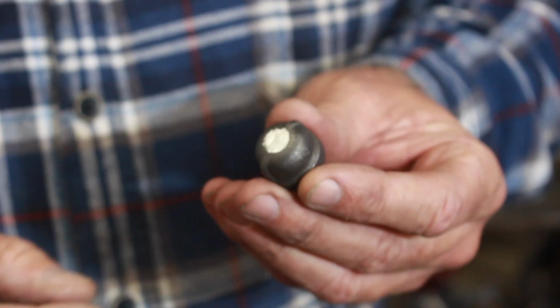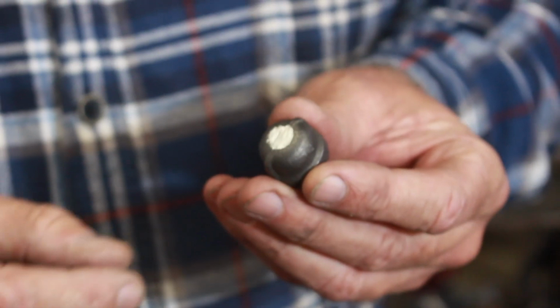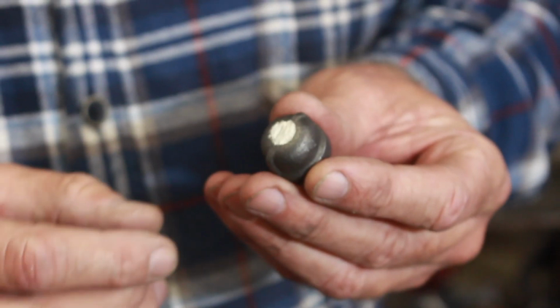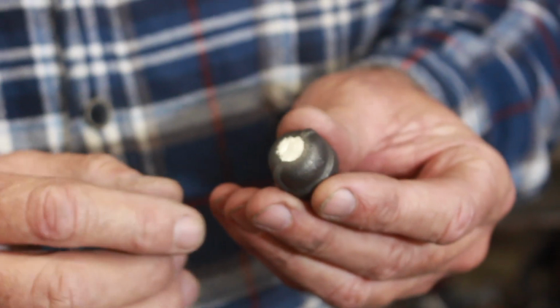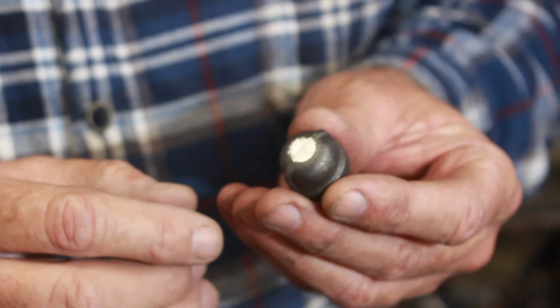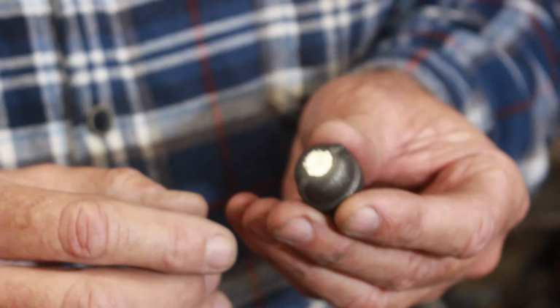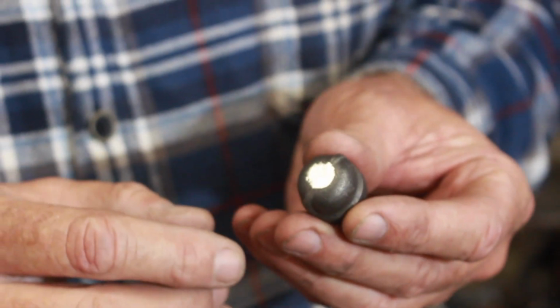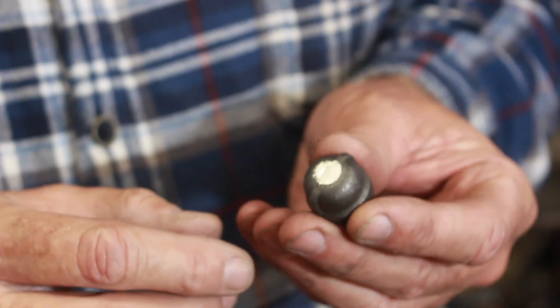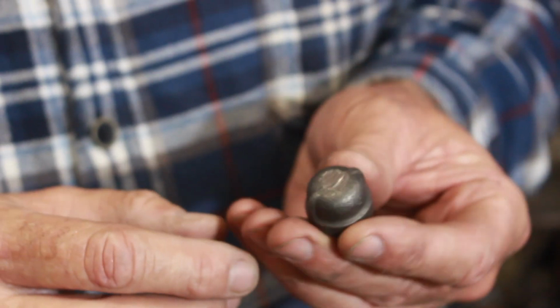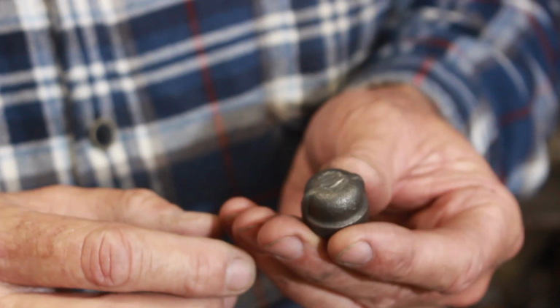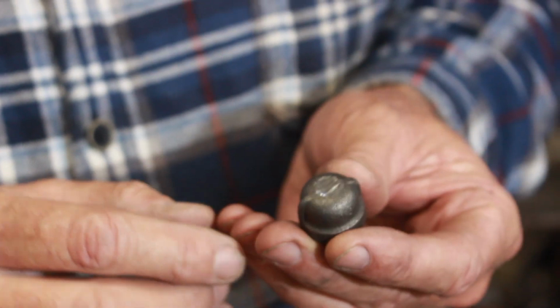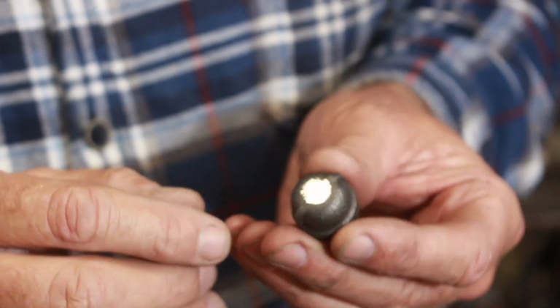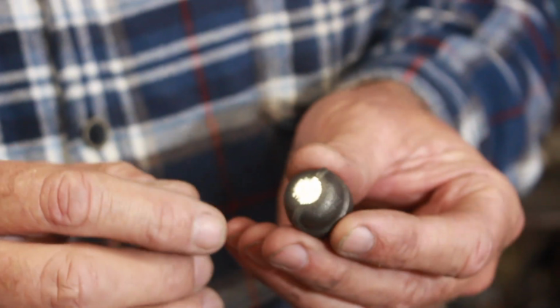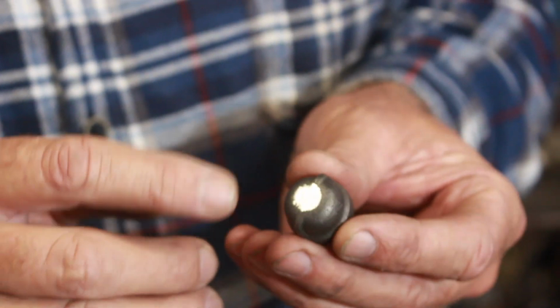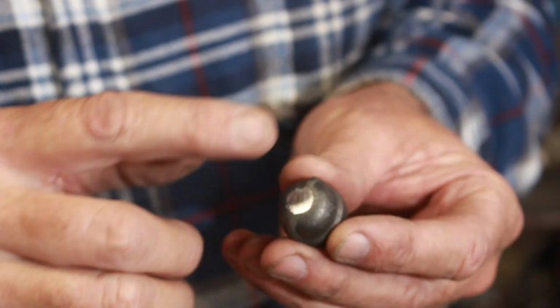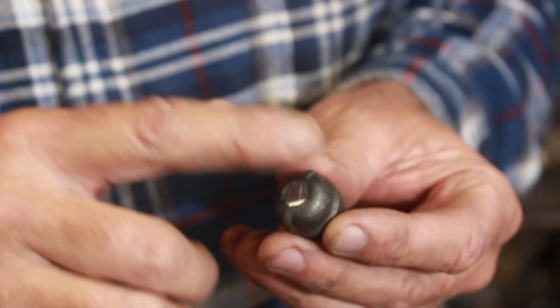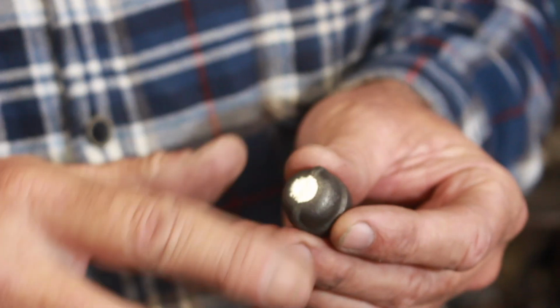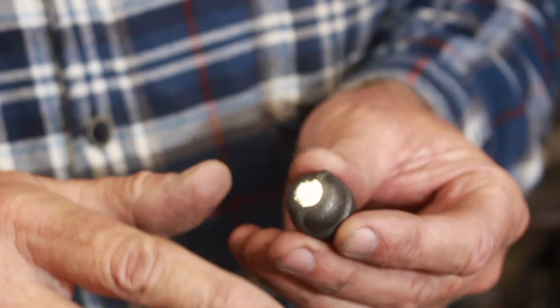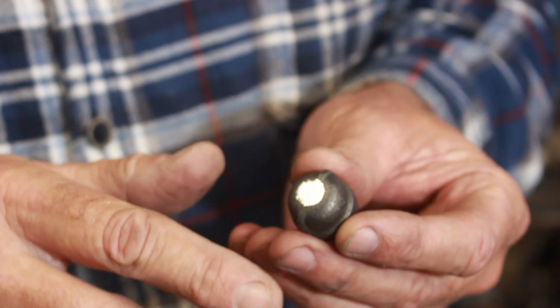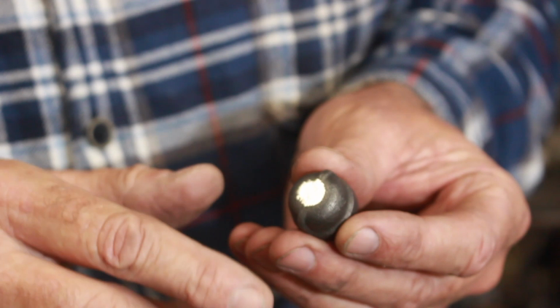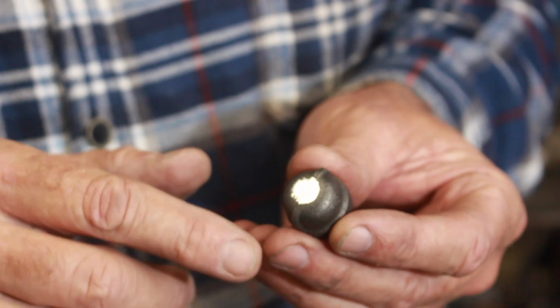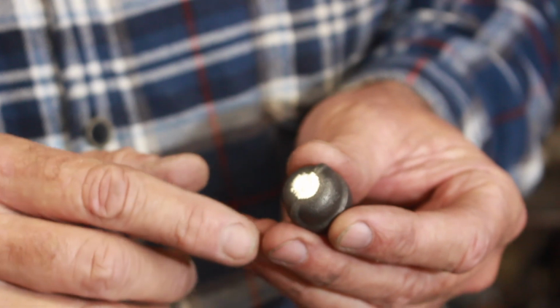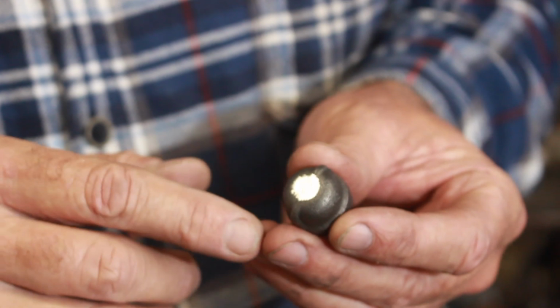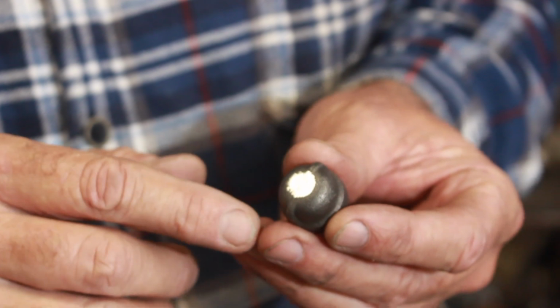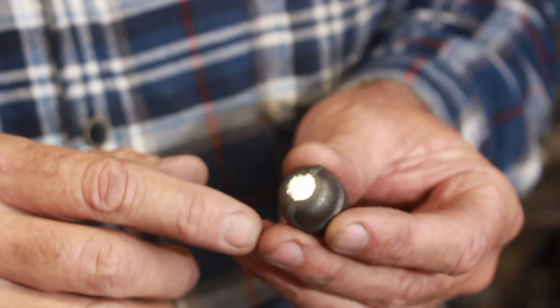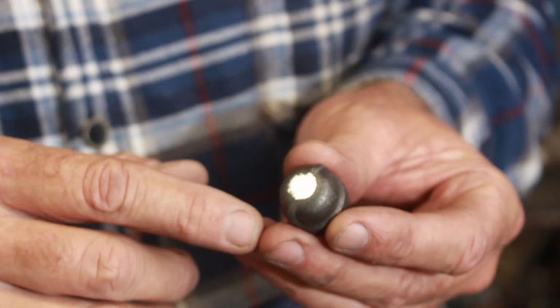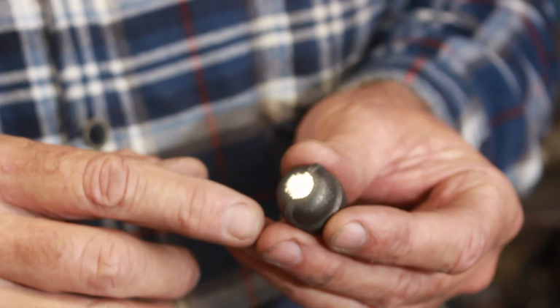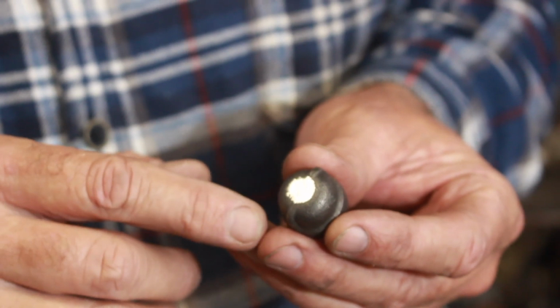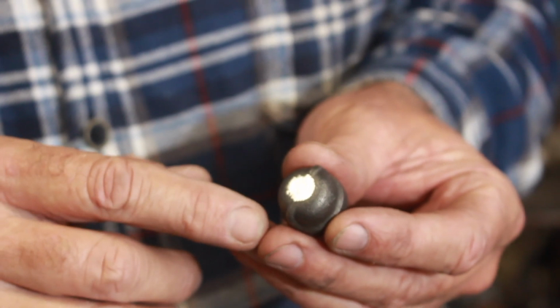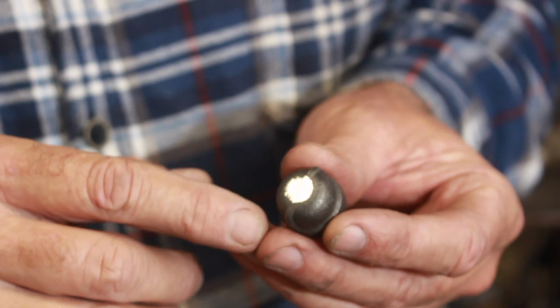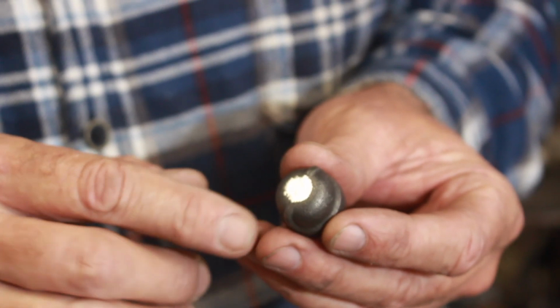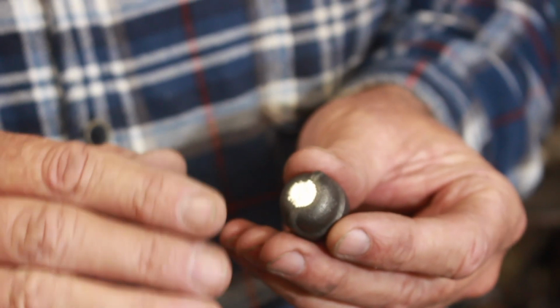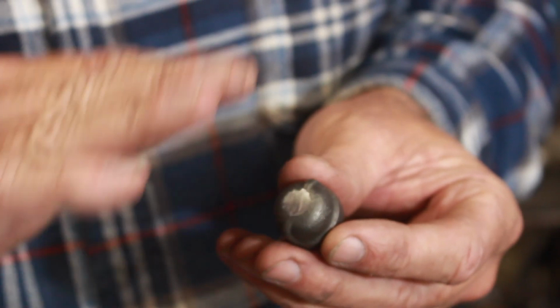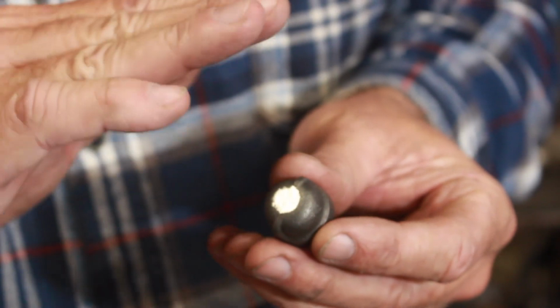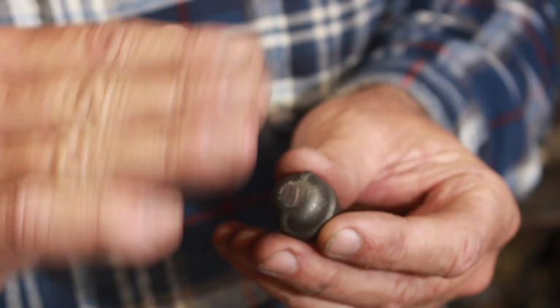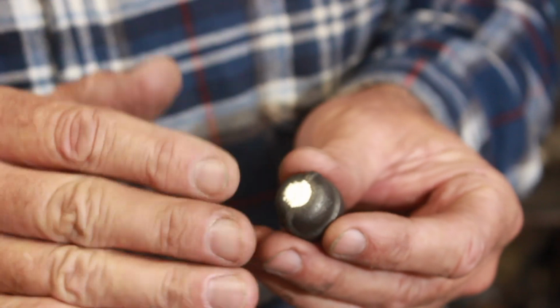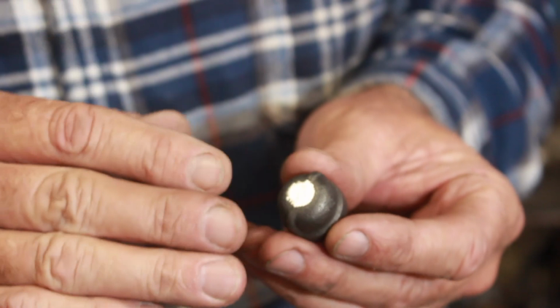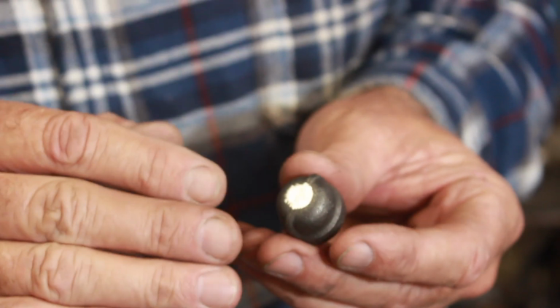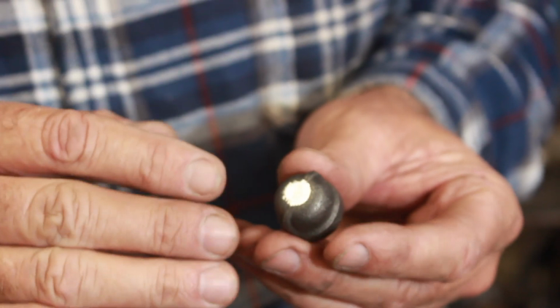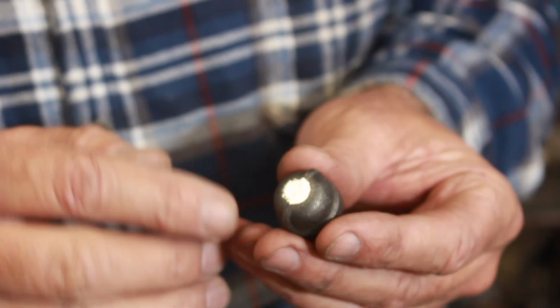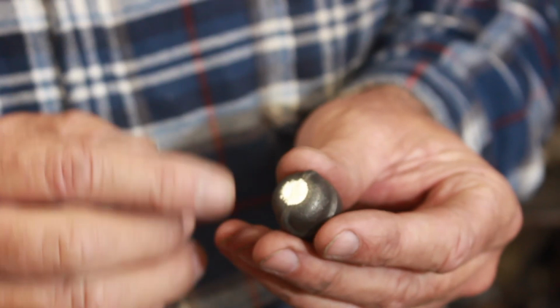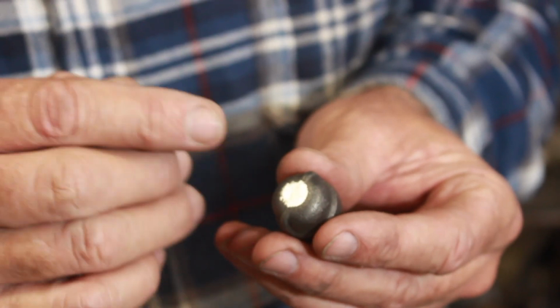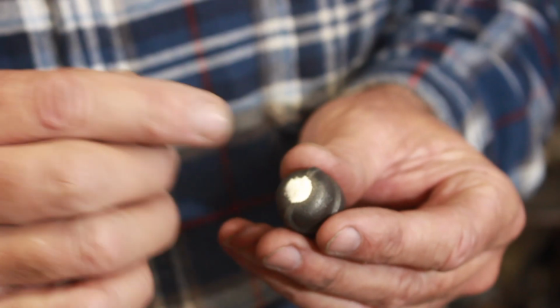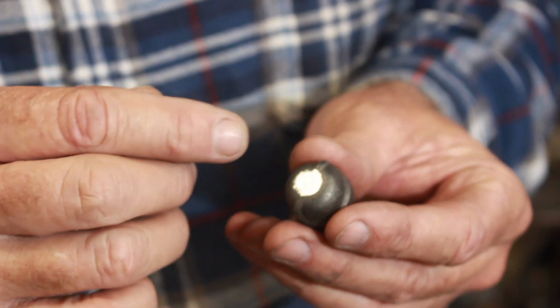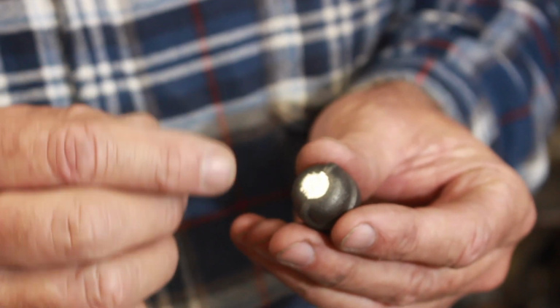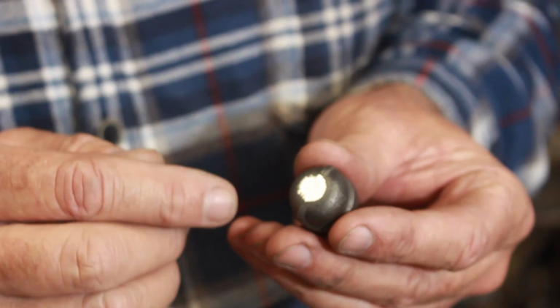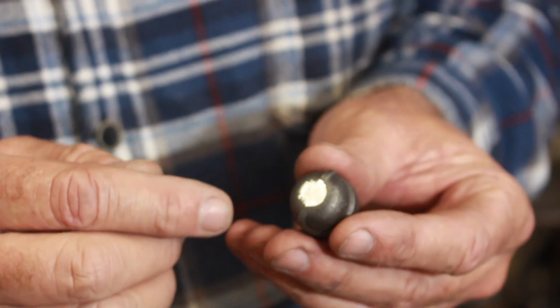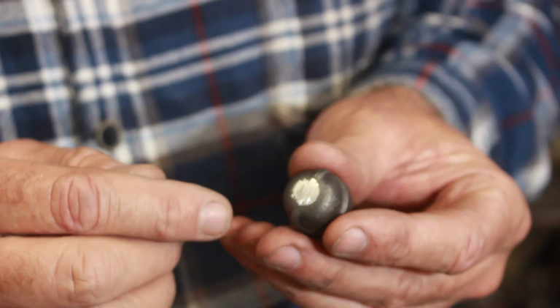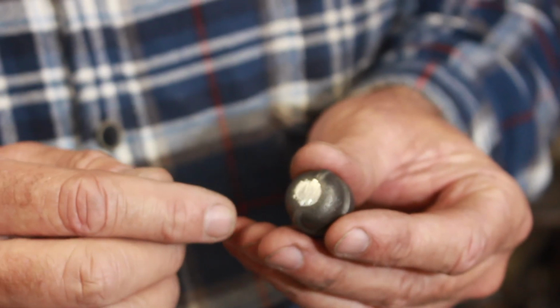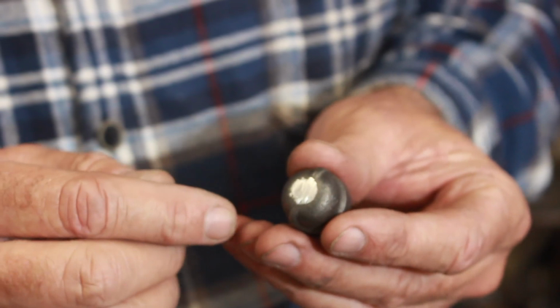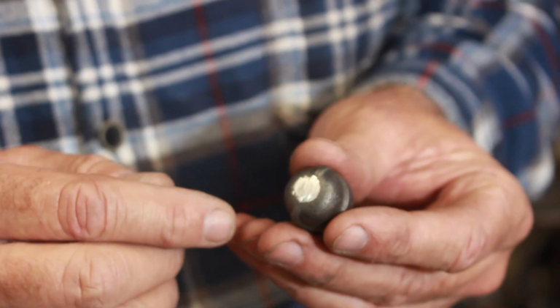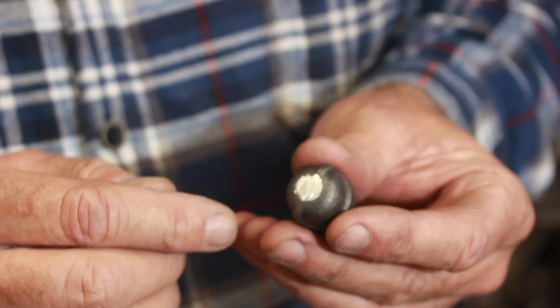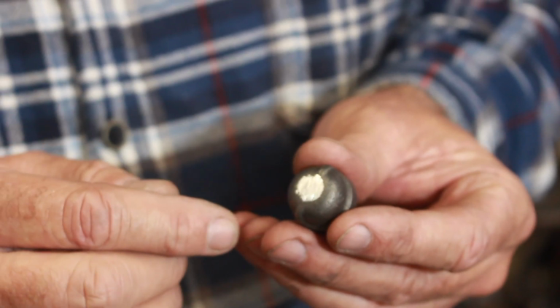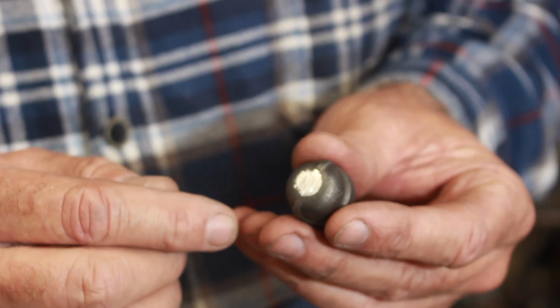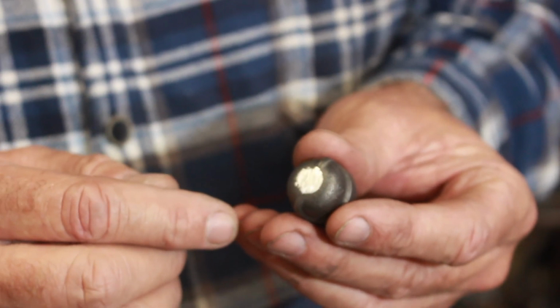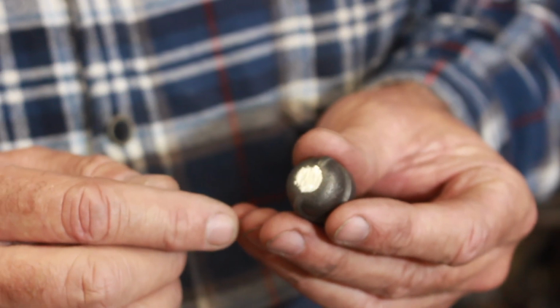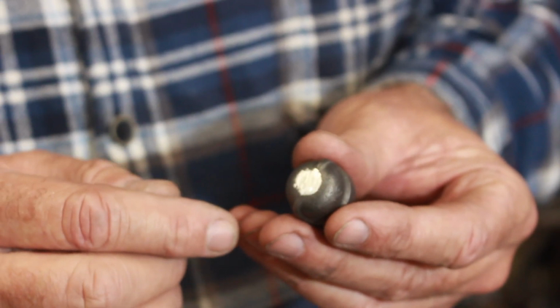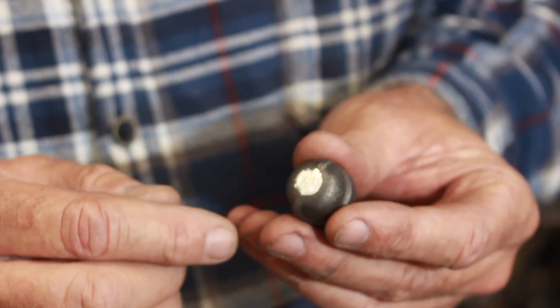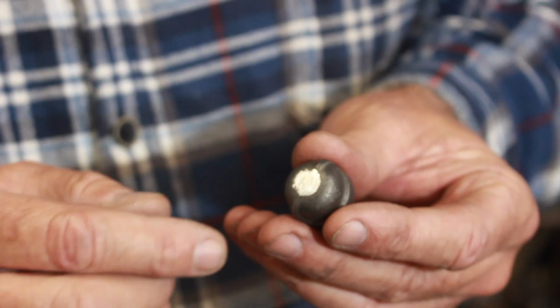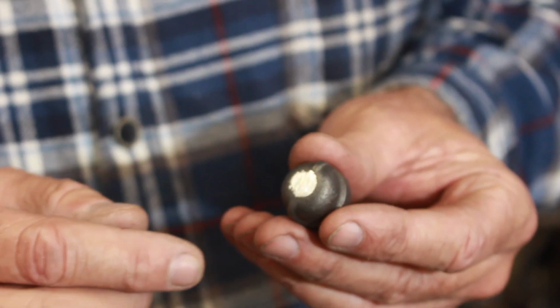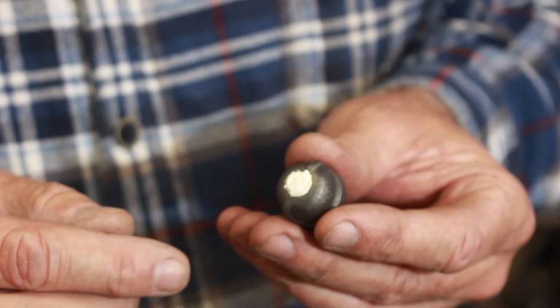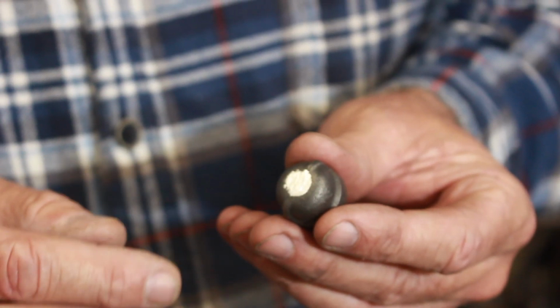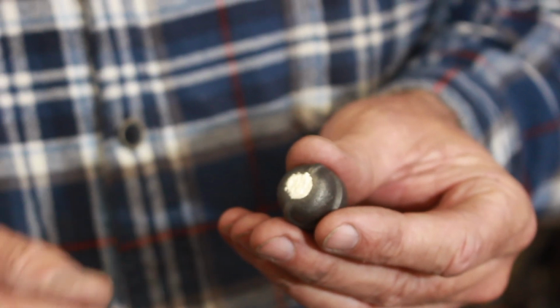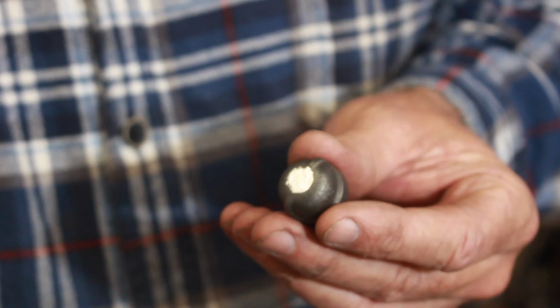One thing I did was I ground a flat spot on the top because it was kind of crowned. Now I'll center punch a hole and we'll drill it in the drill press.